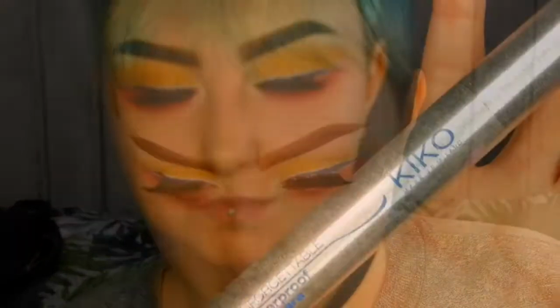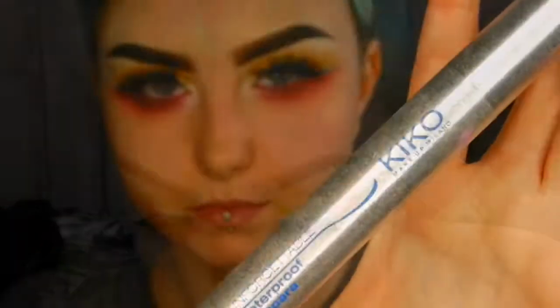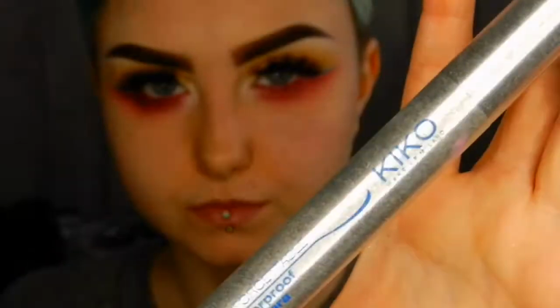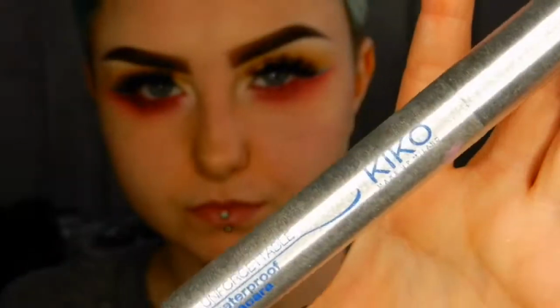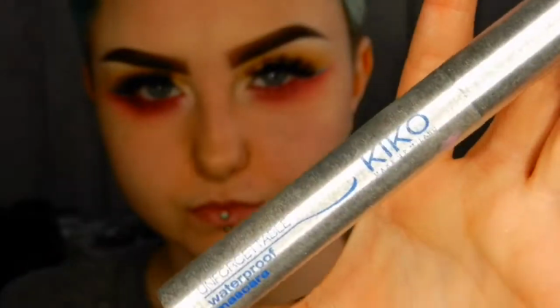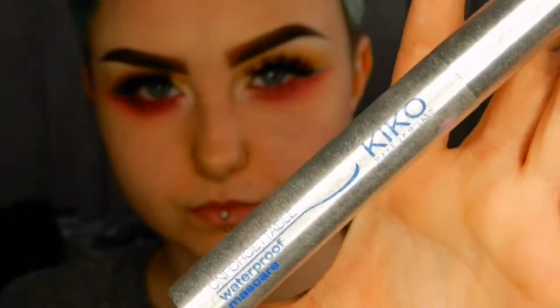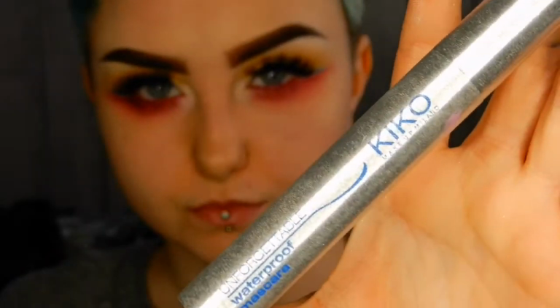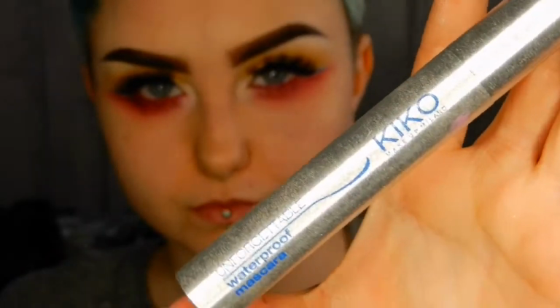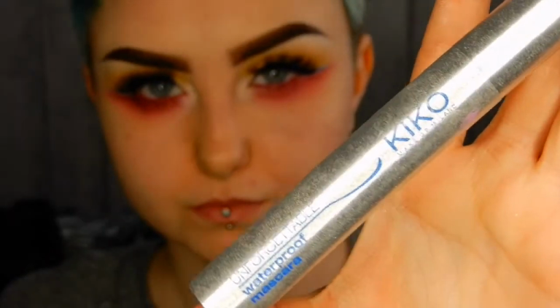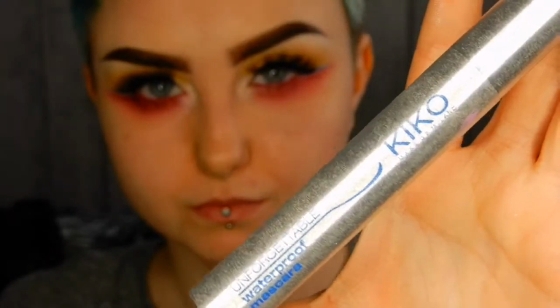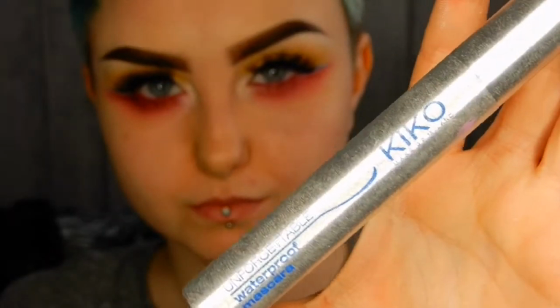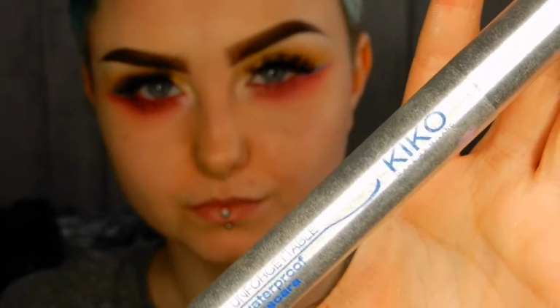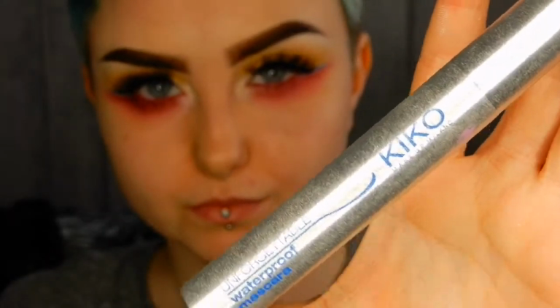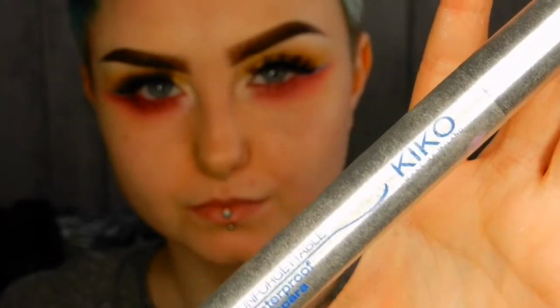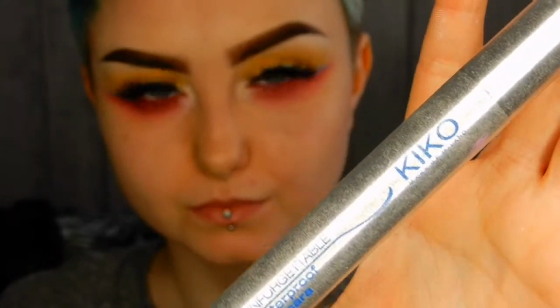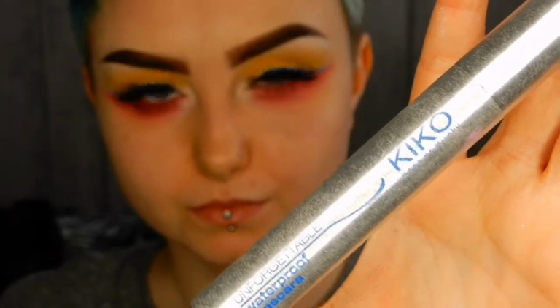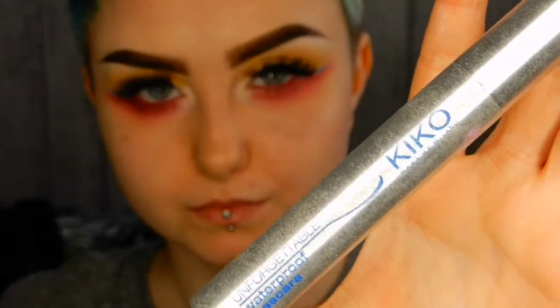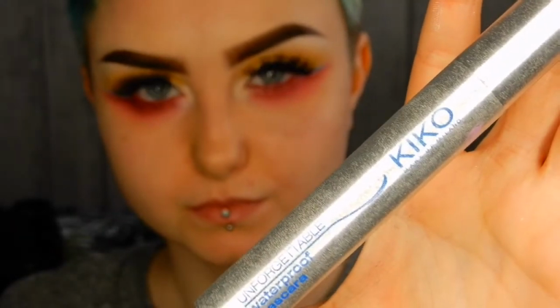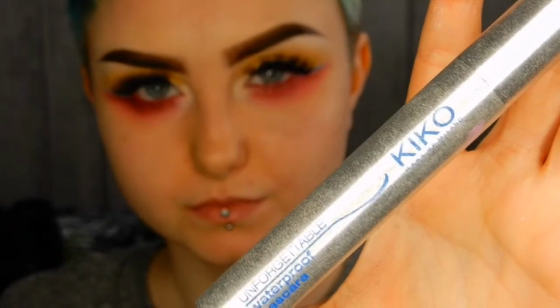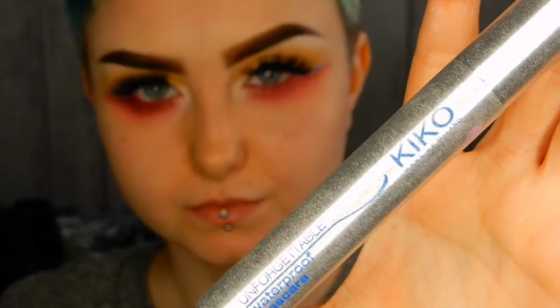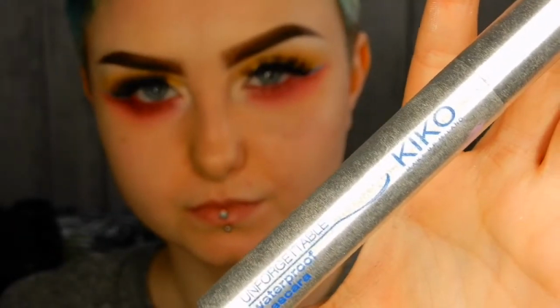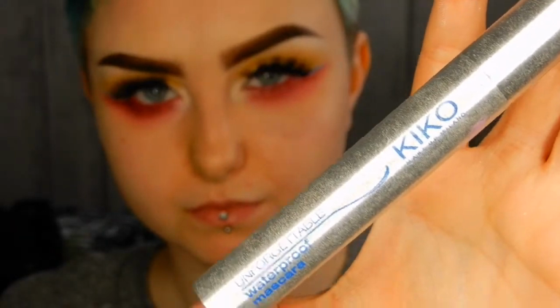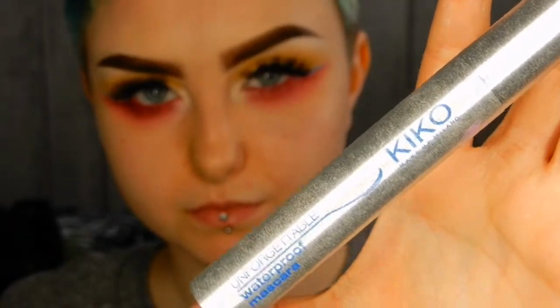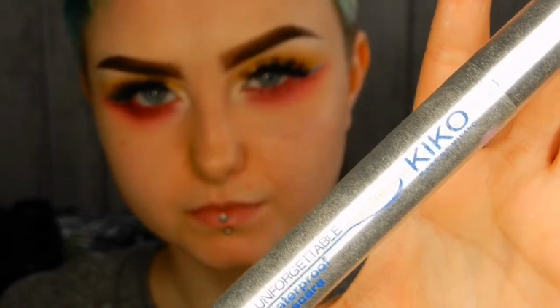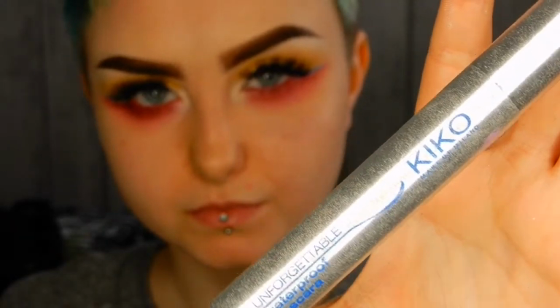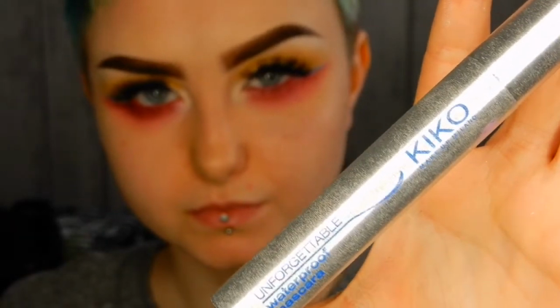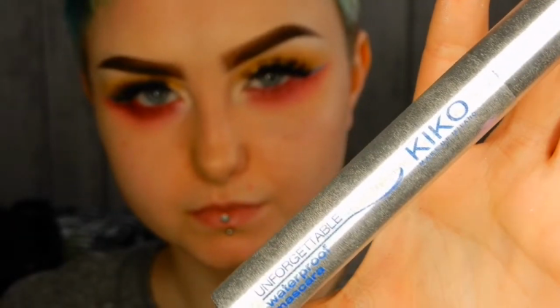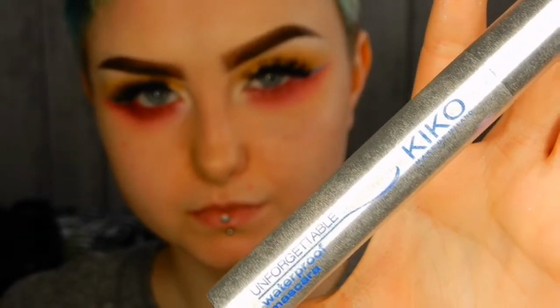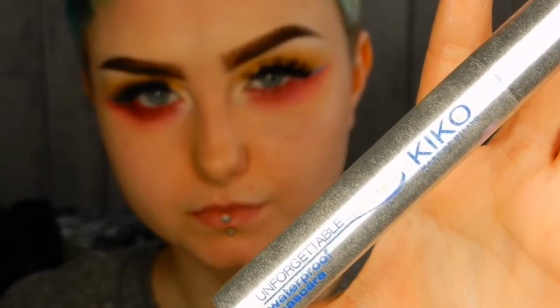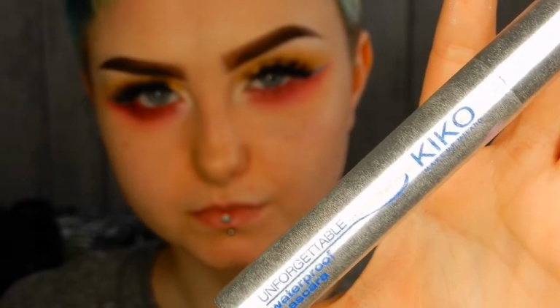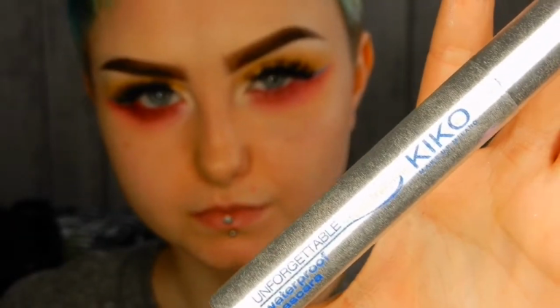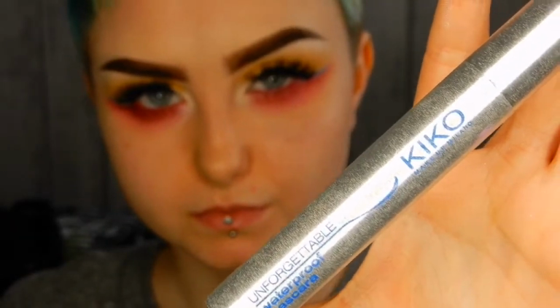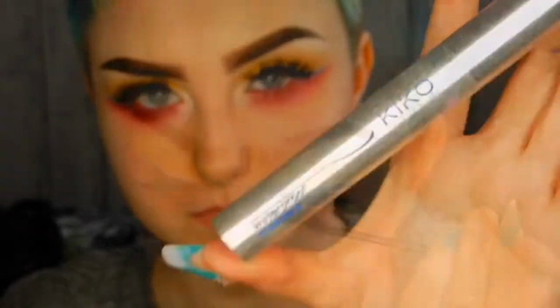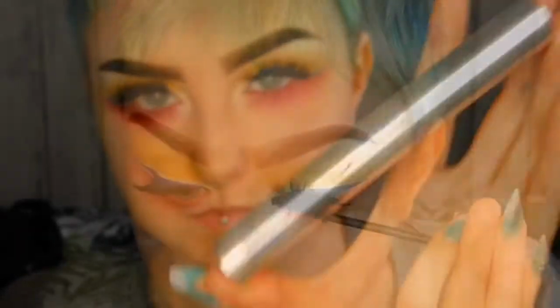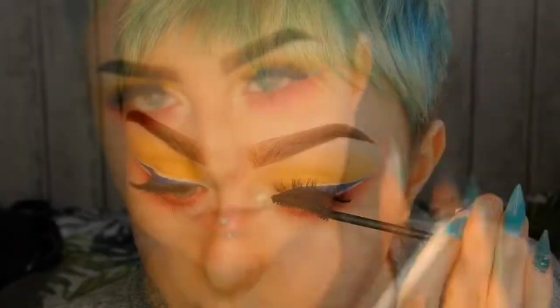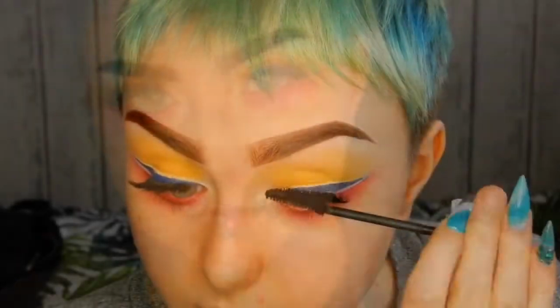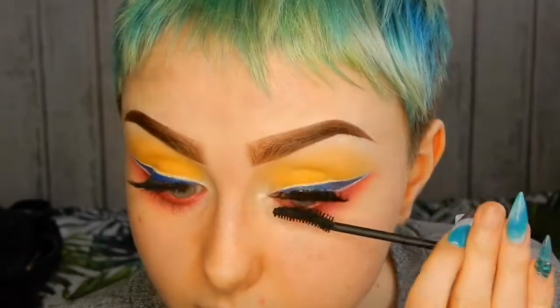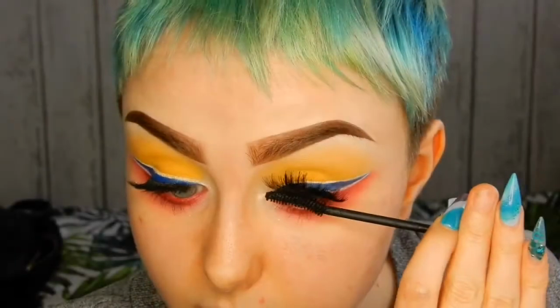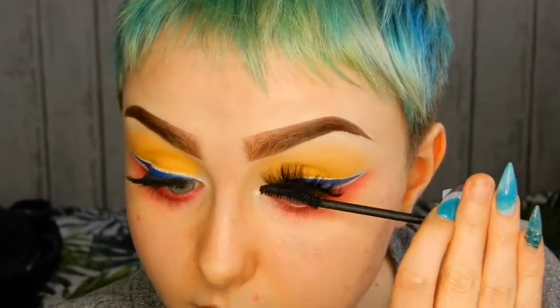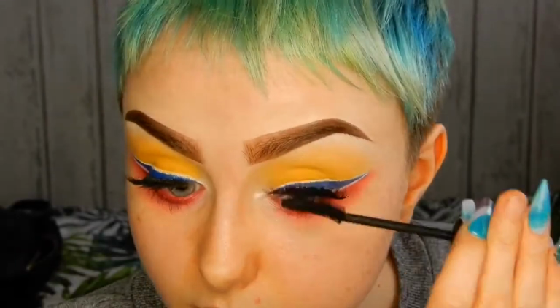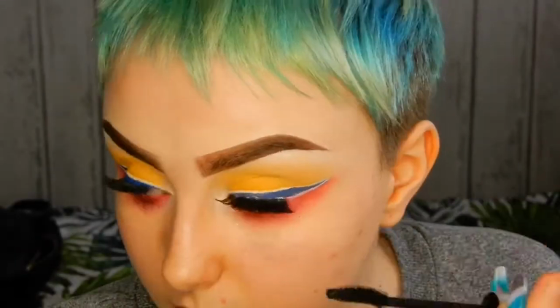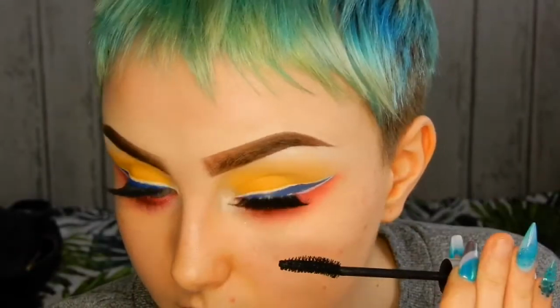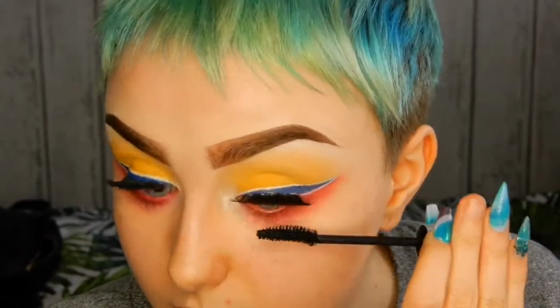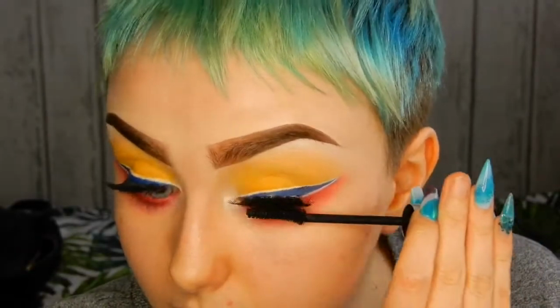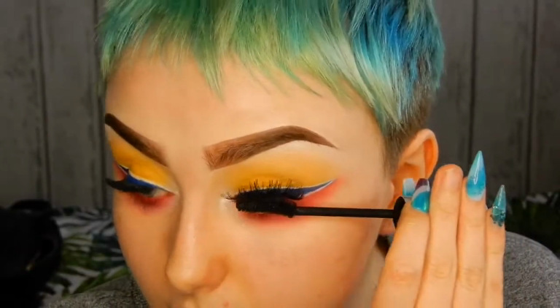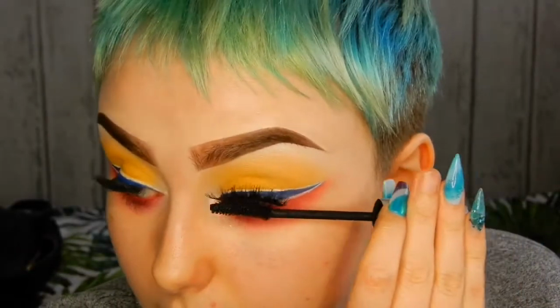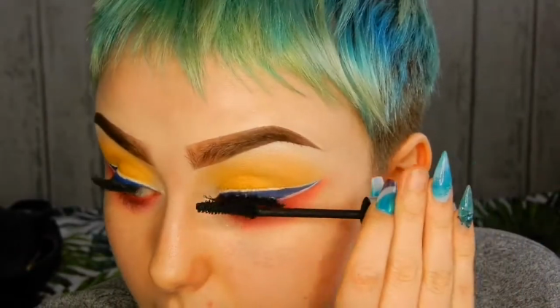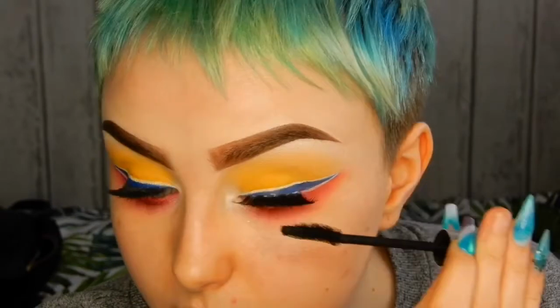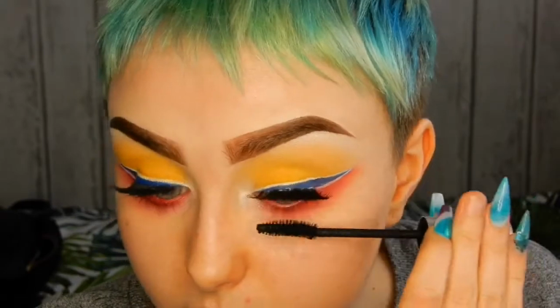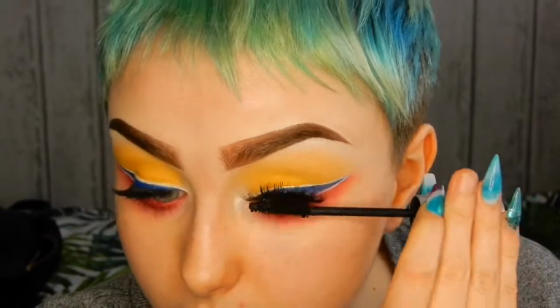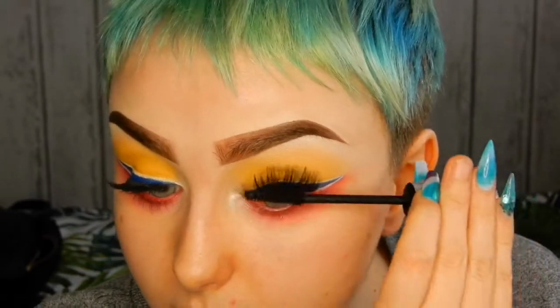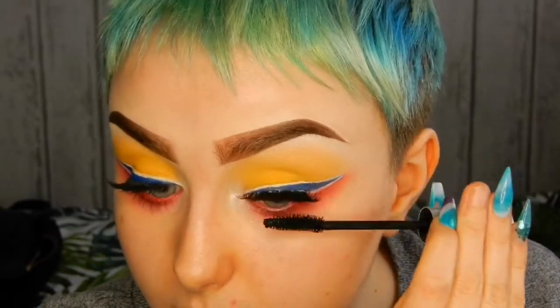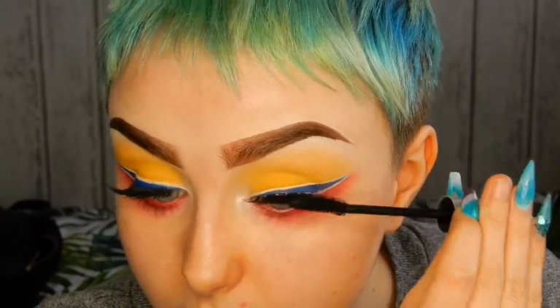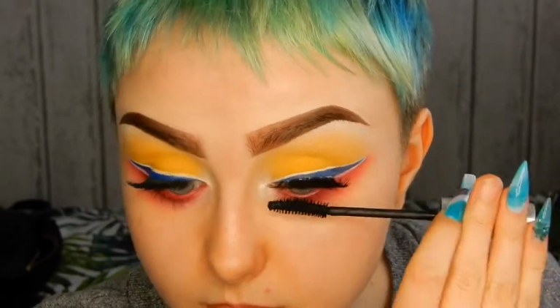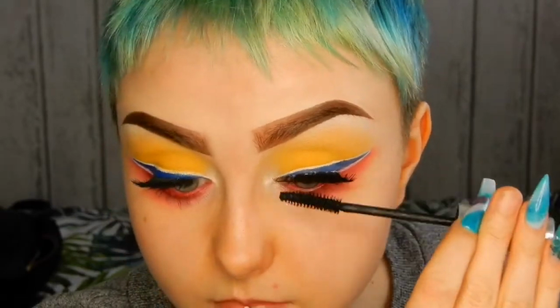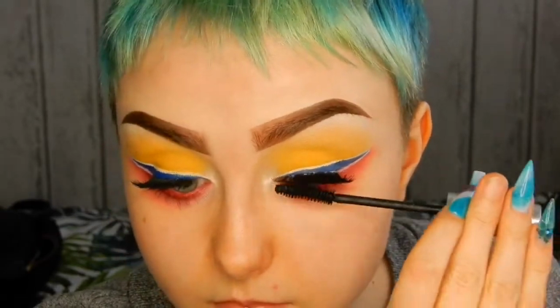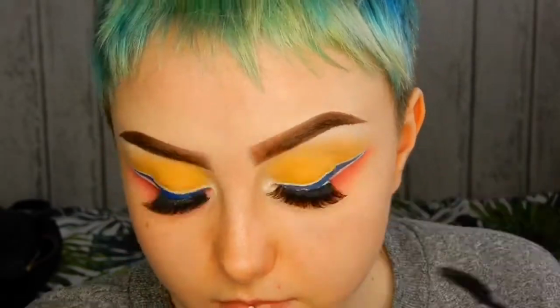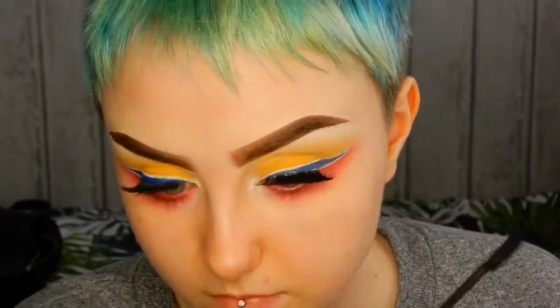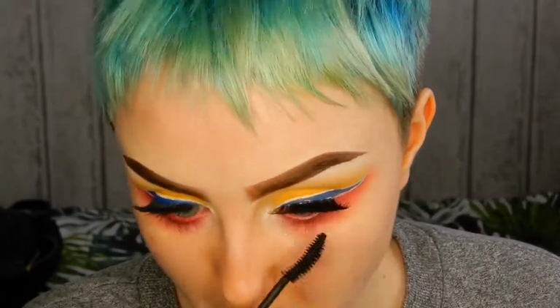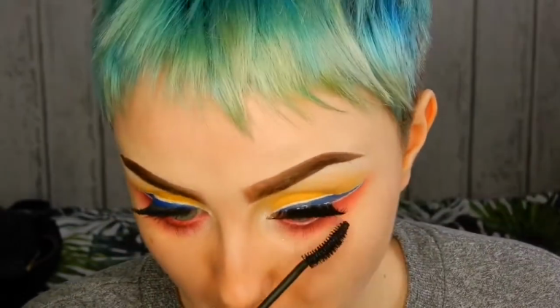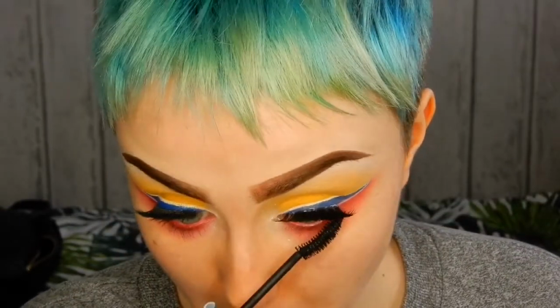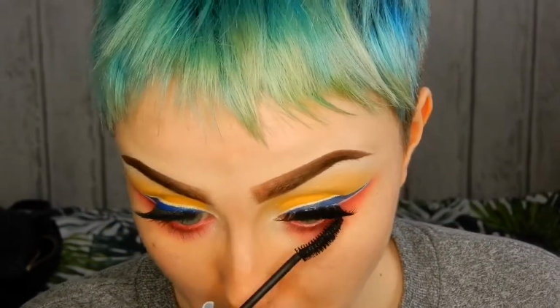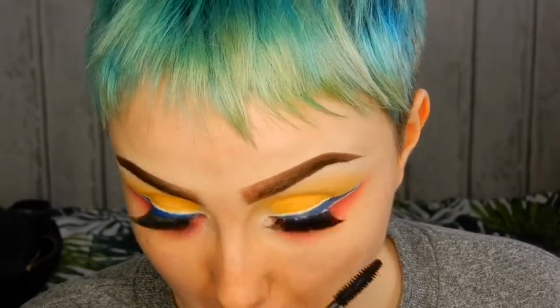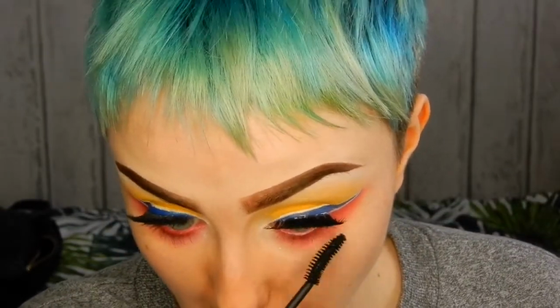I applied my eyelashes off camera and then I'm finishing off with the Unforgettable Mascara by Kiko, which is my absolute favourite.